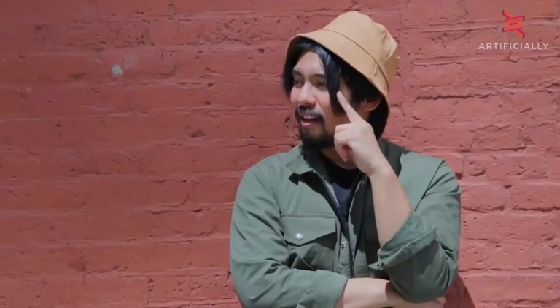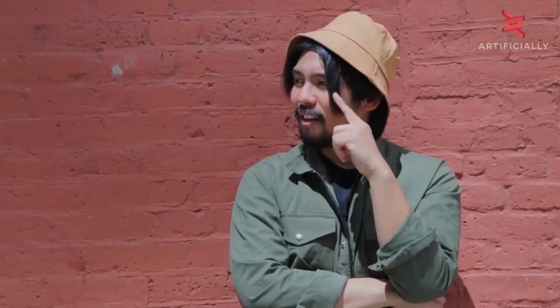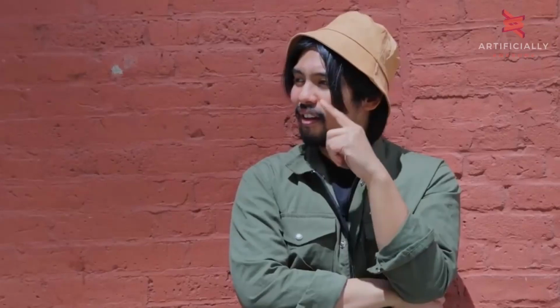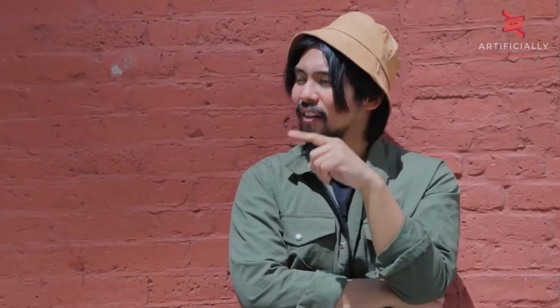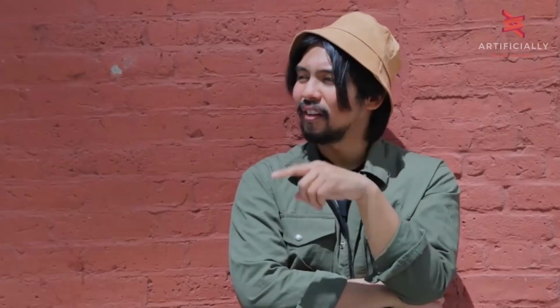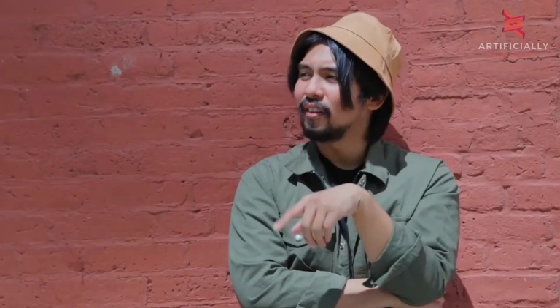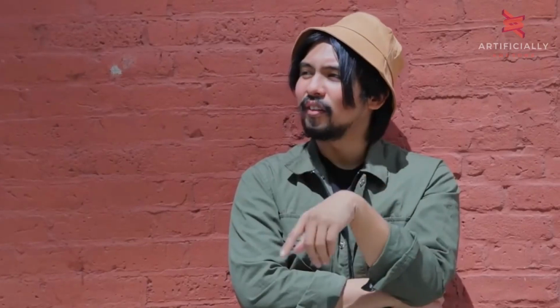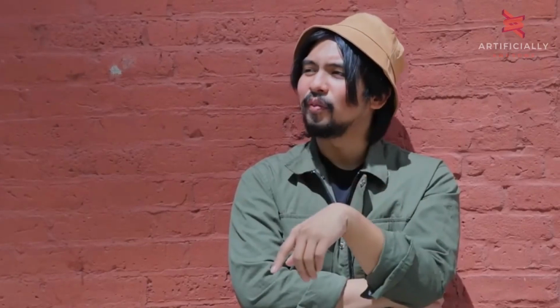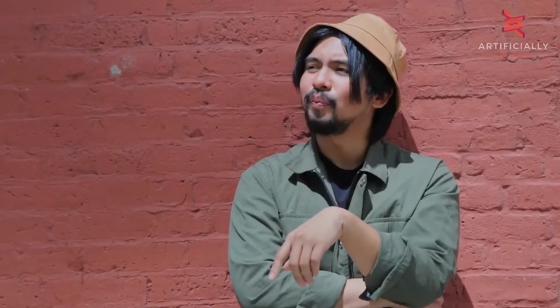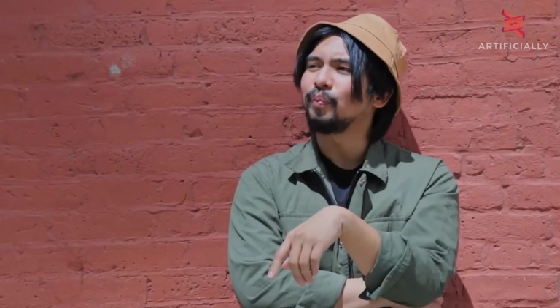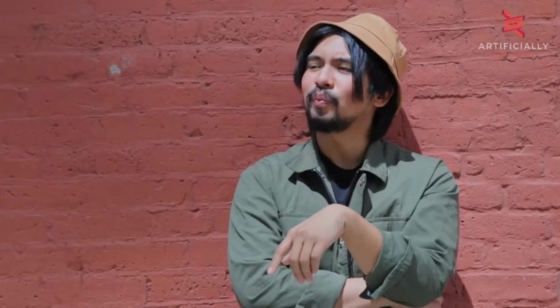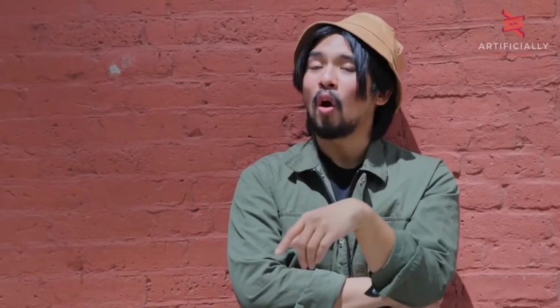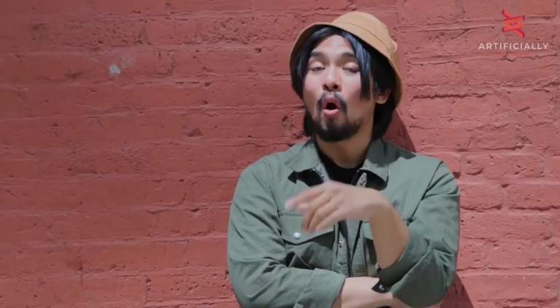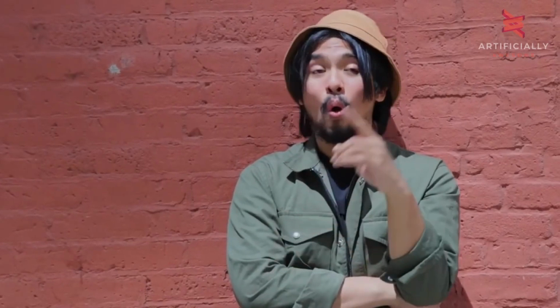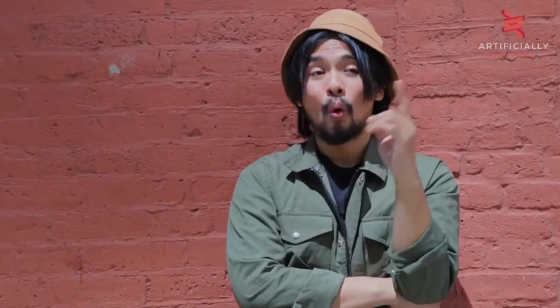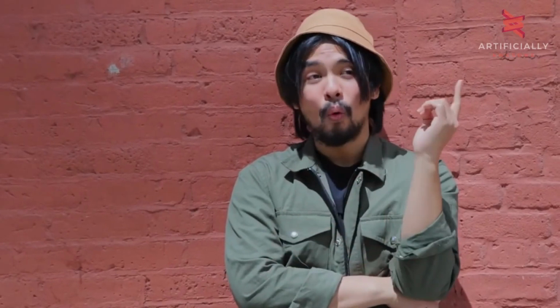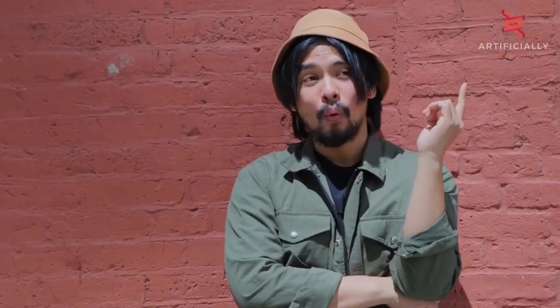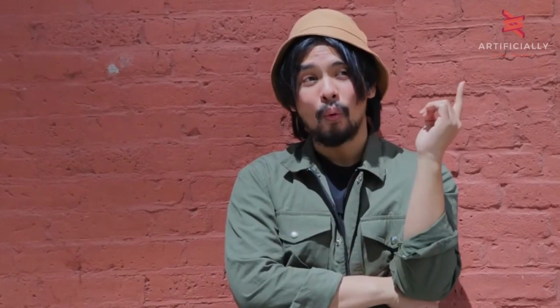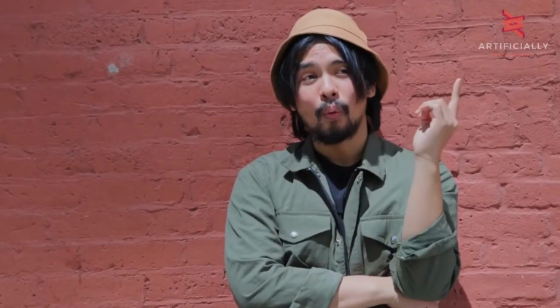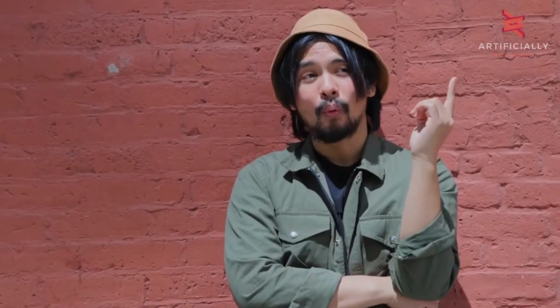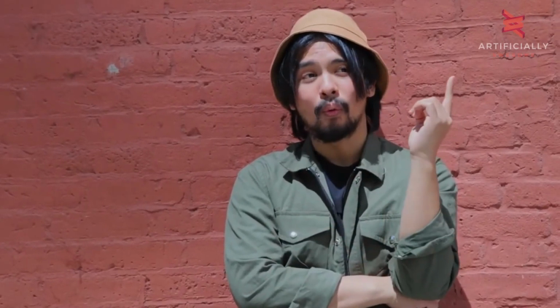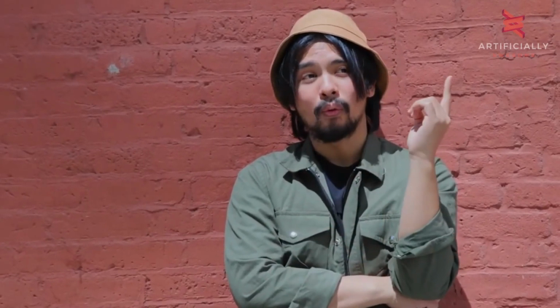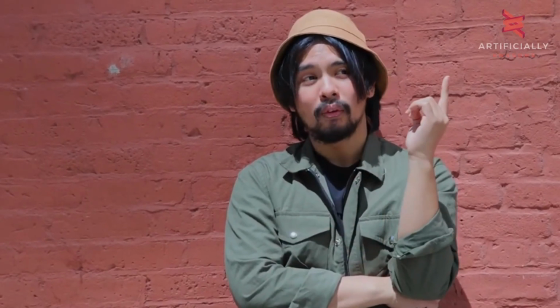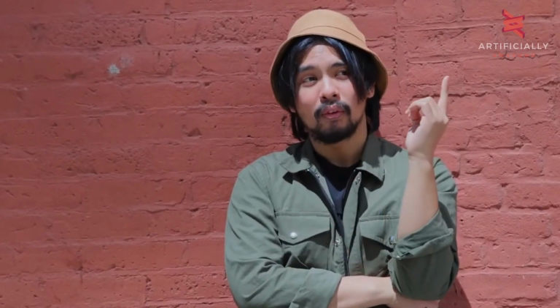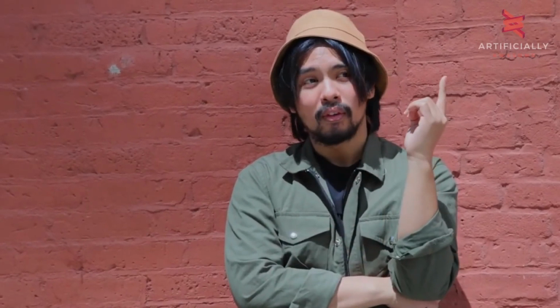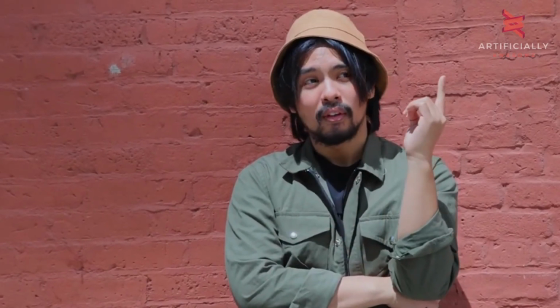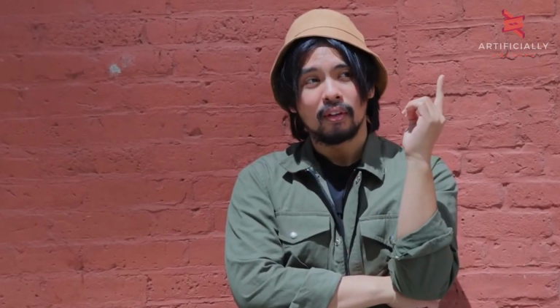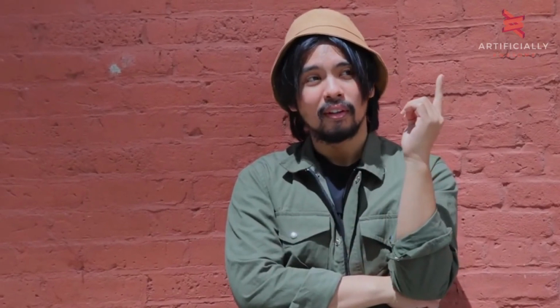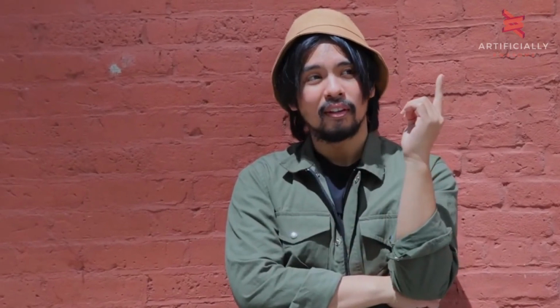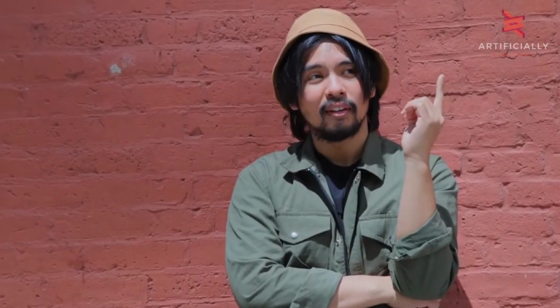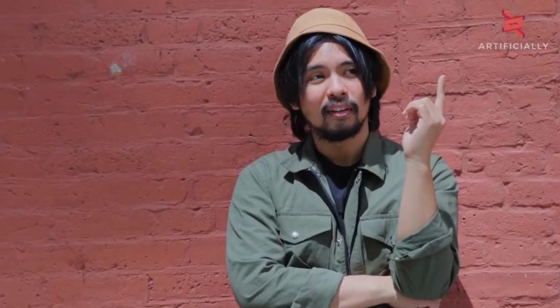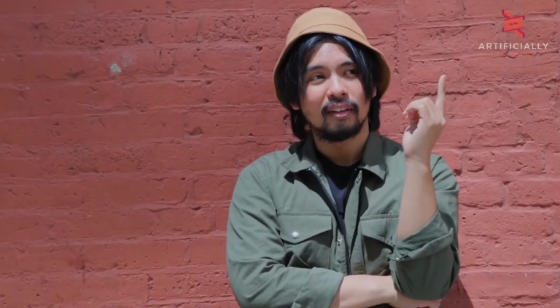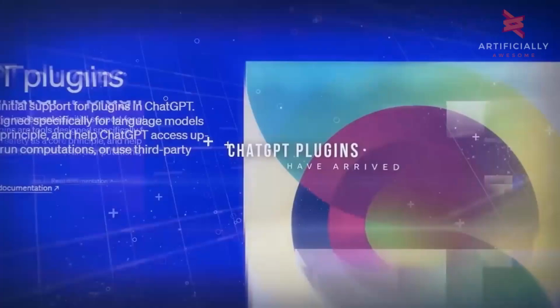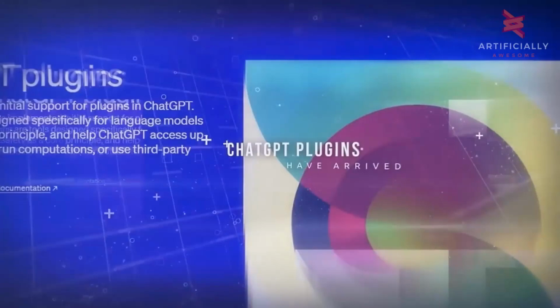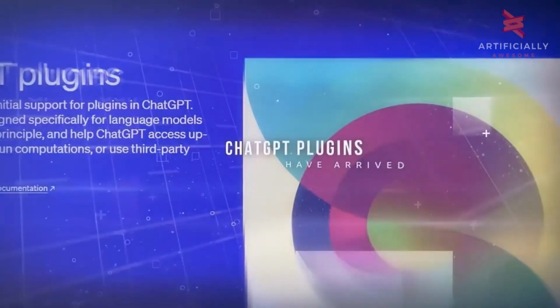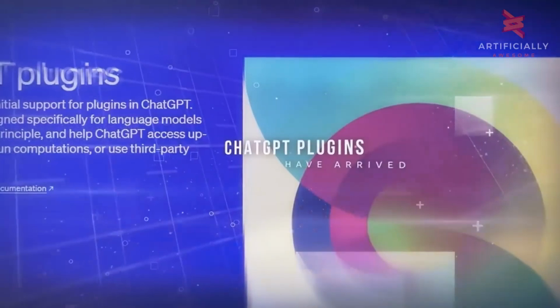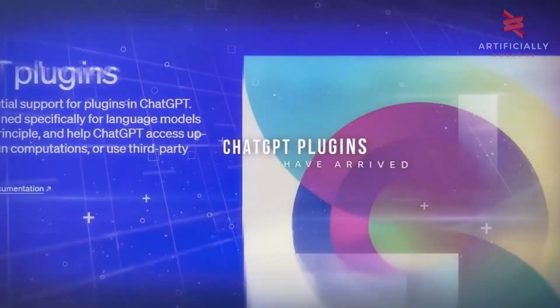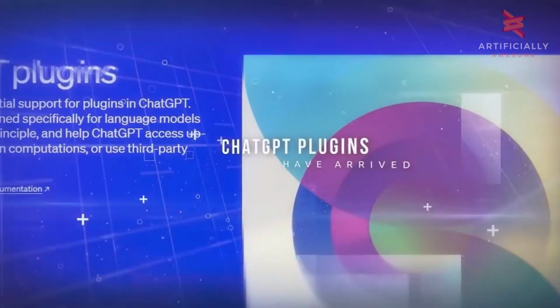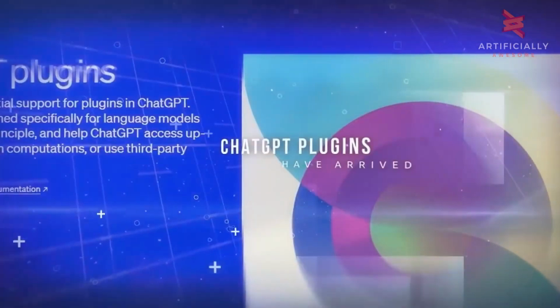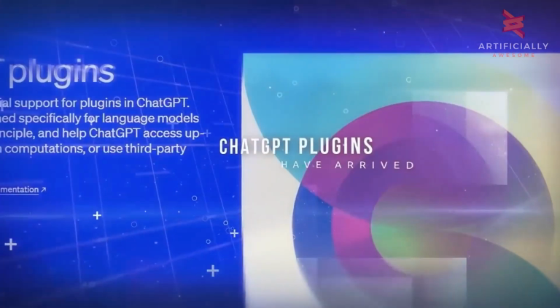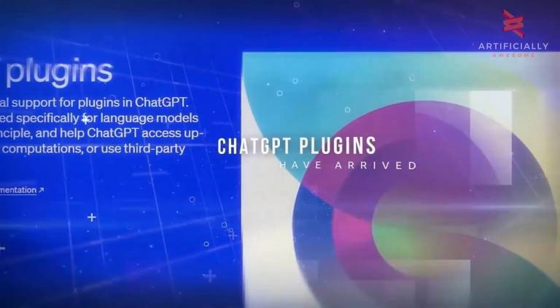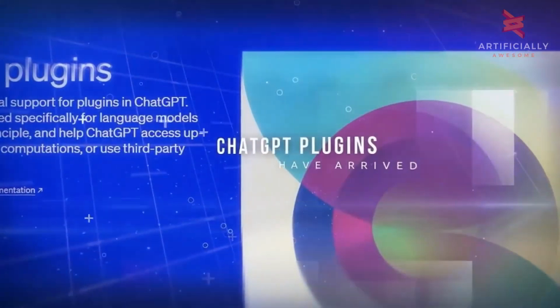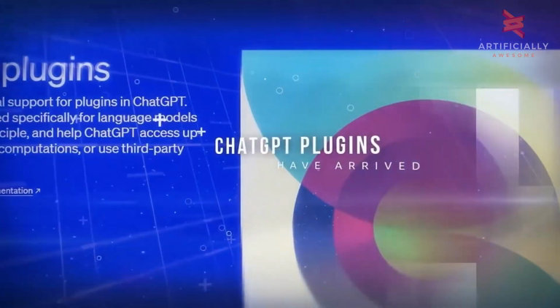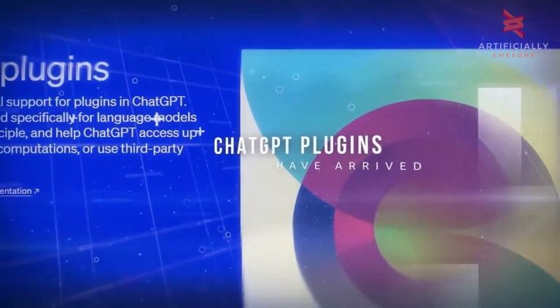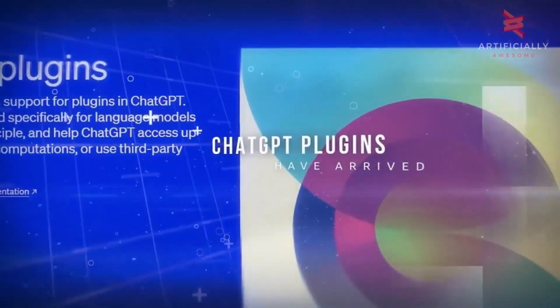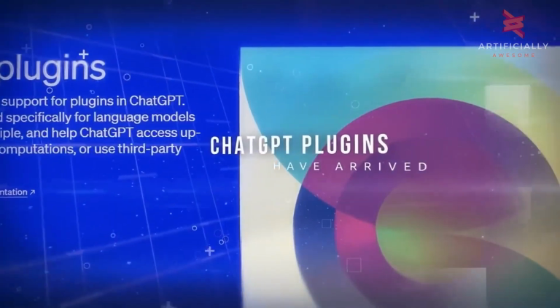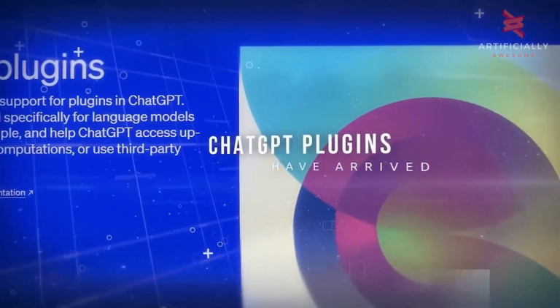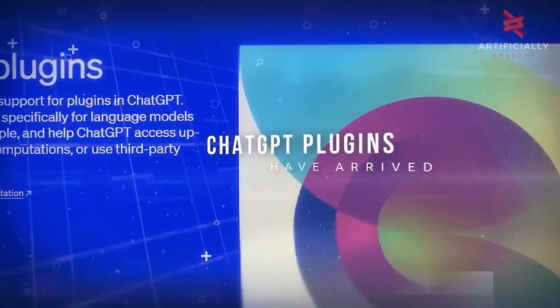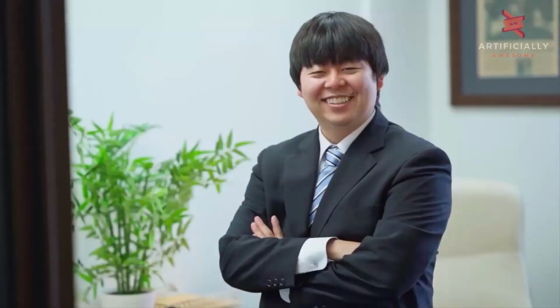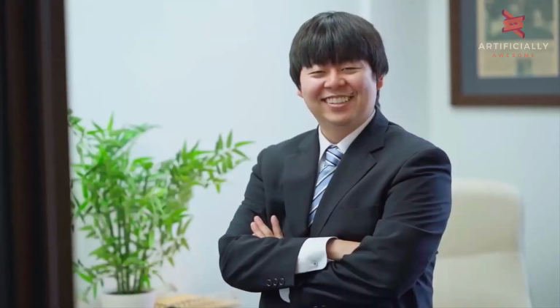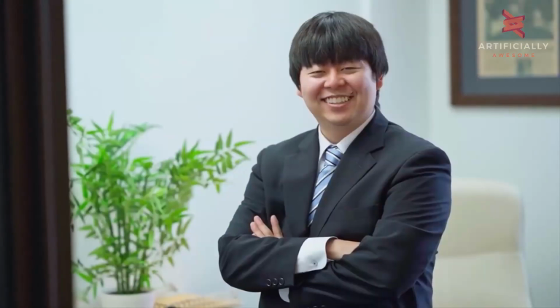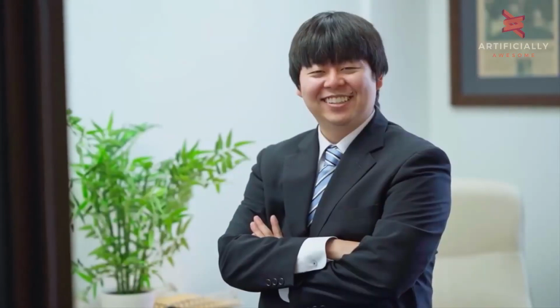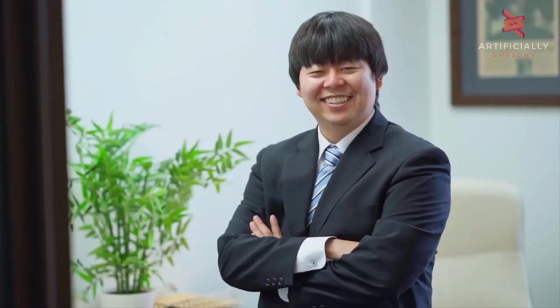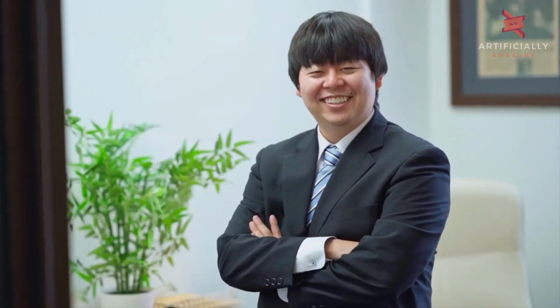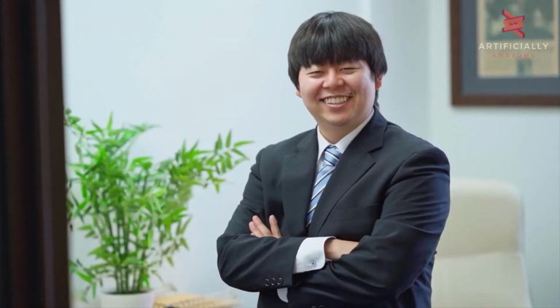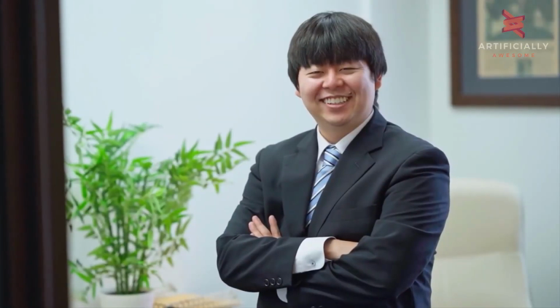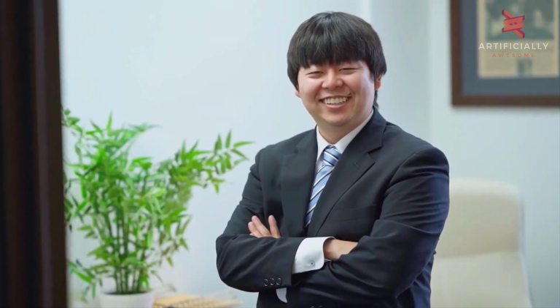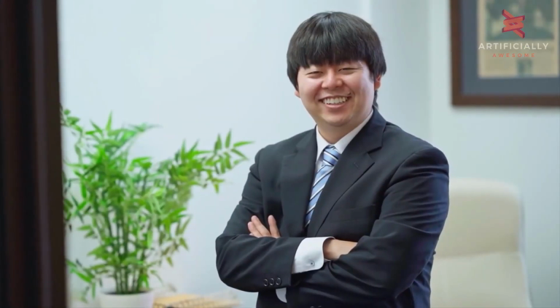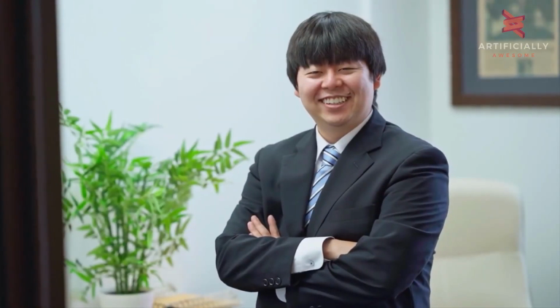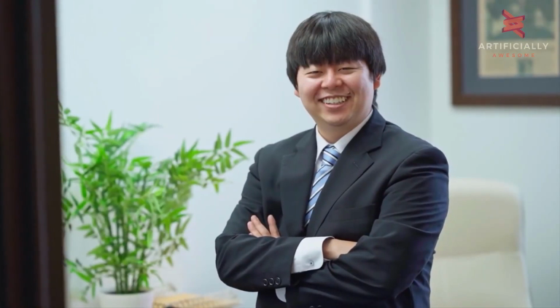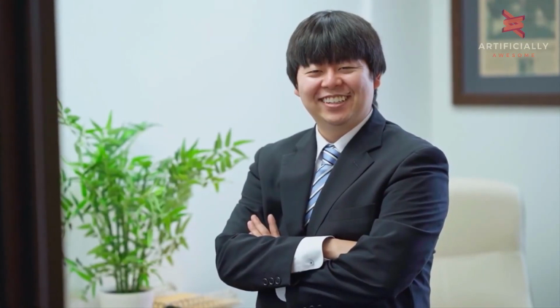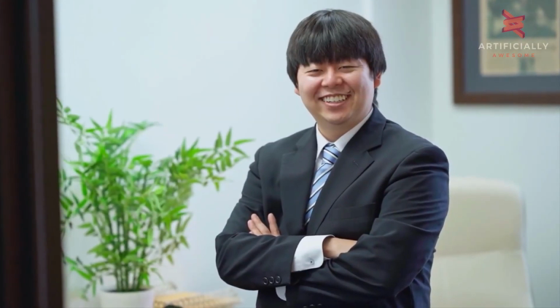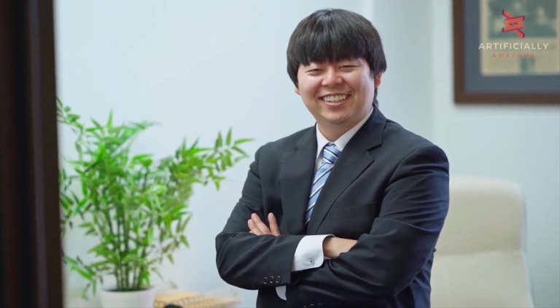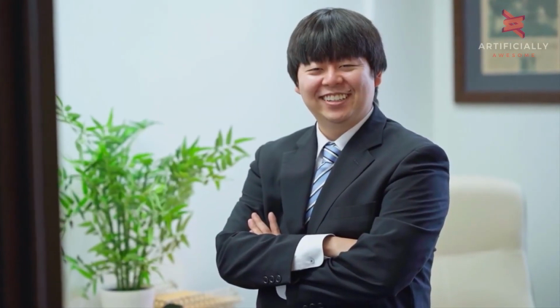Also, make sure to check out the video on the top right about ChatGPT plugins that can make your life a whole lot easier.